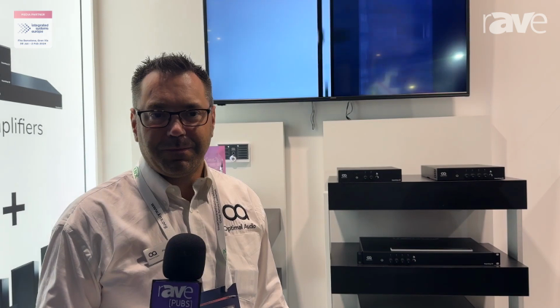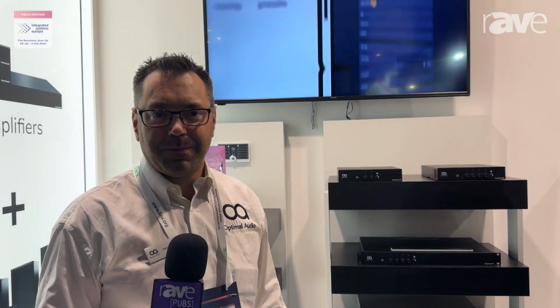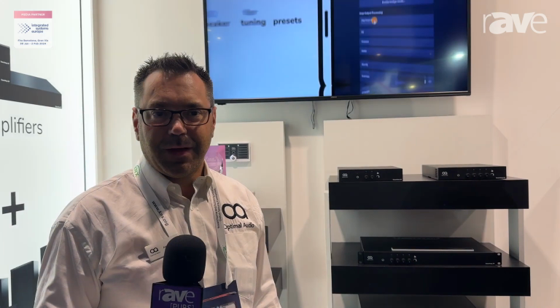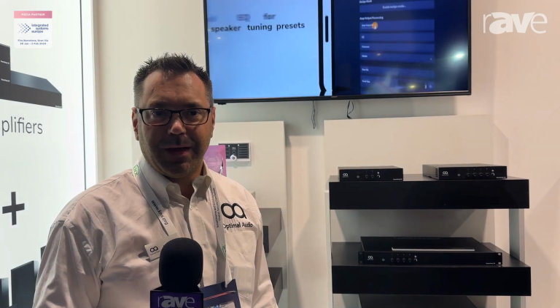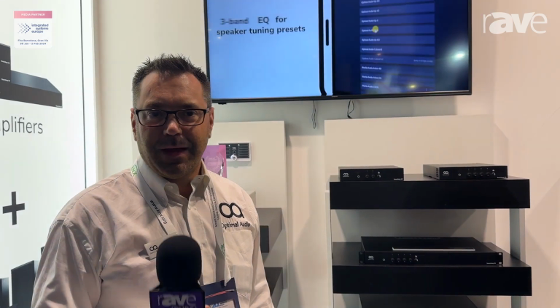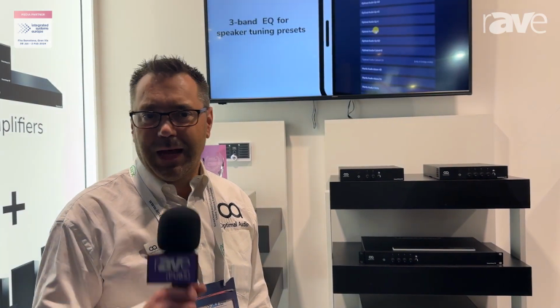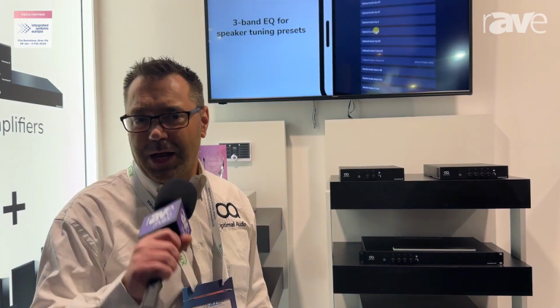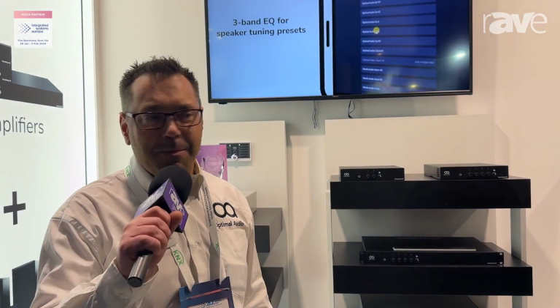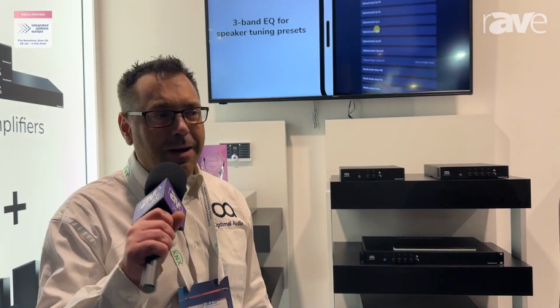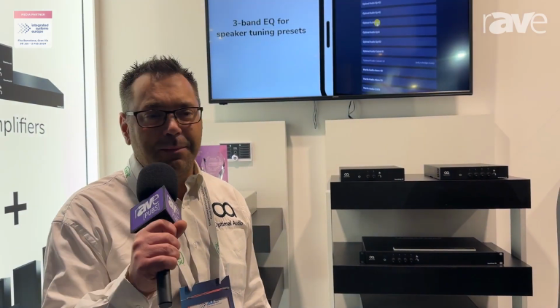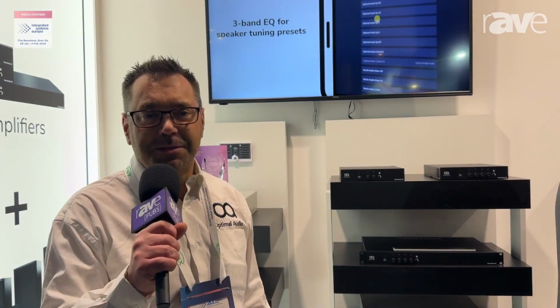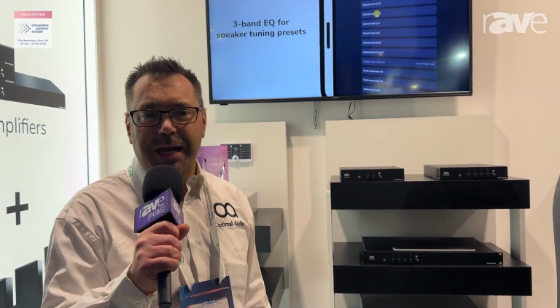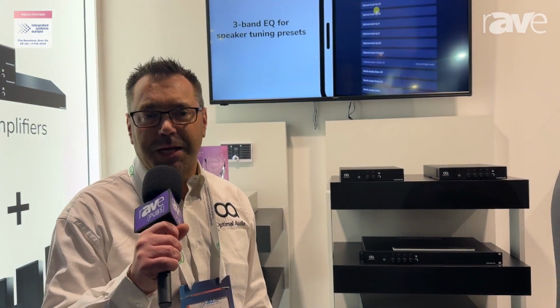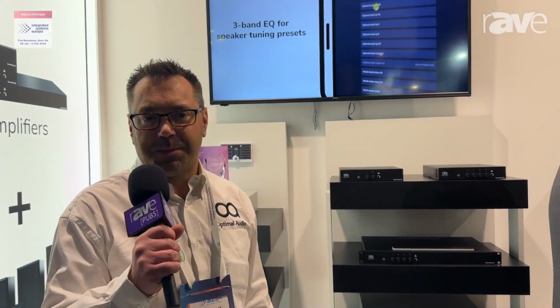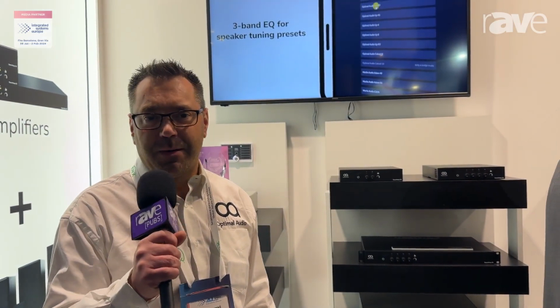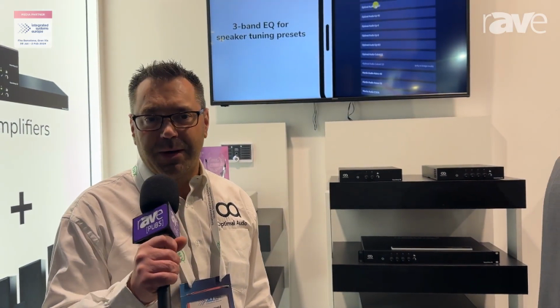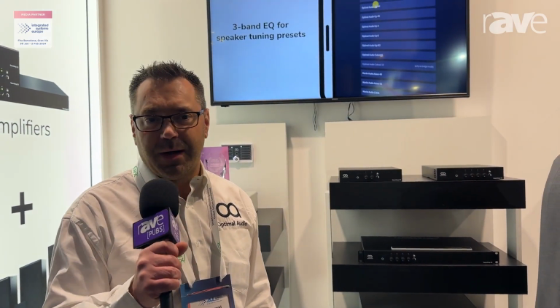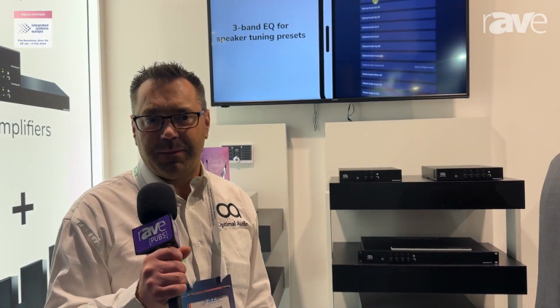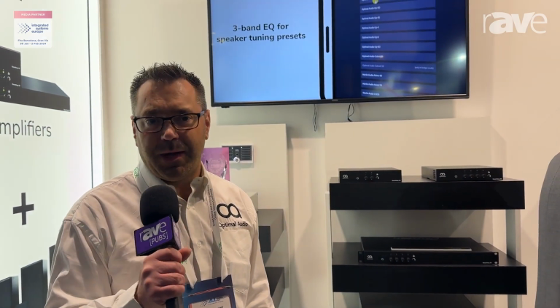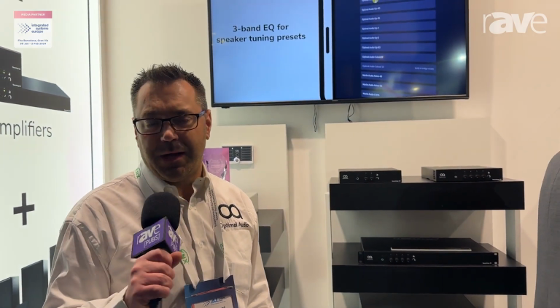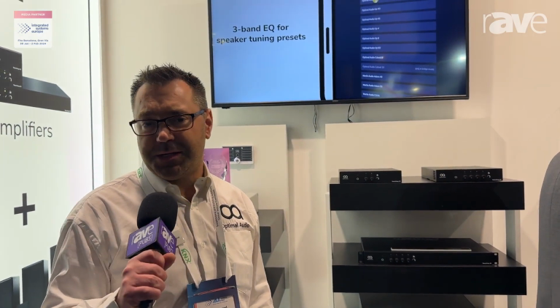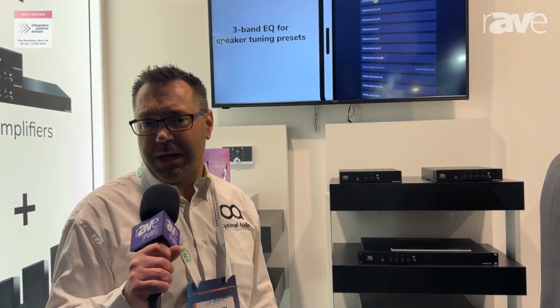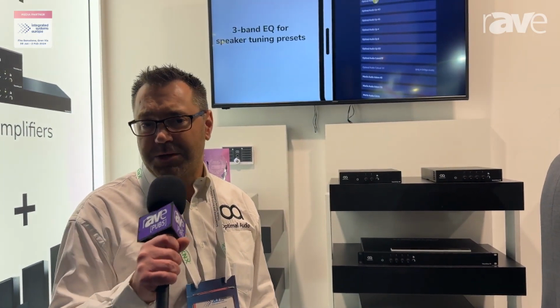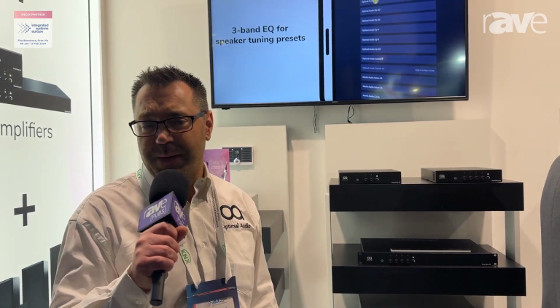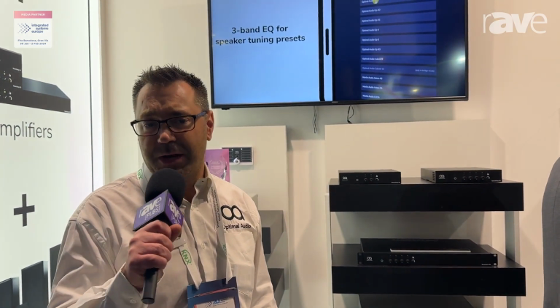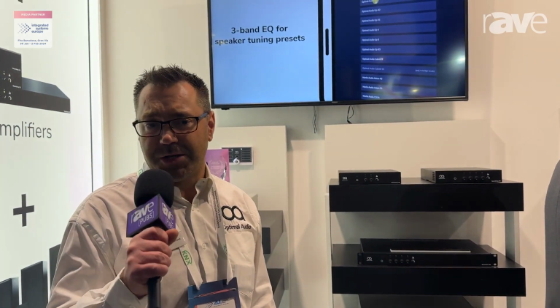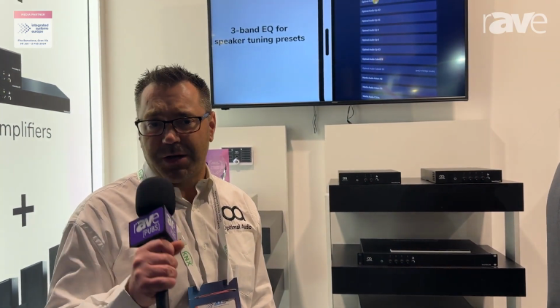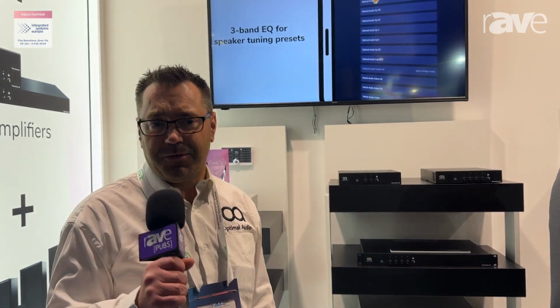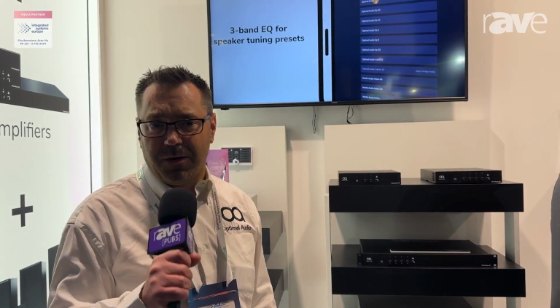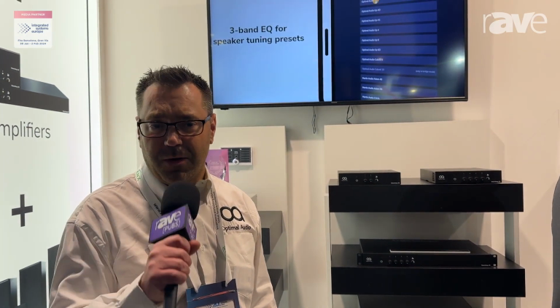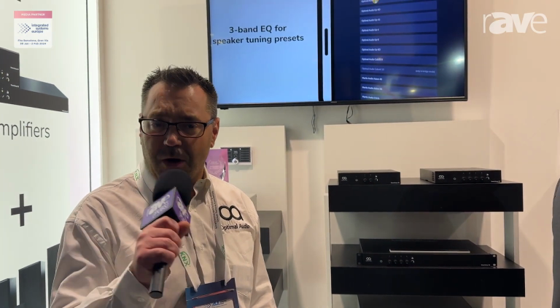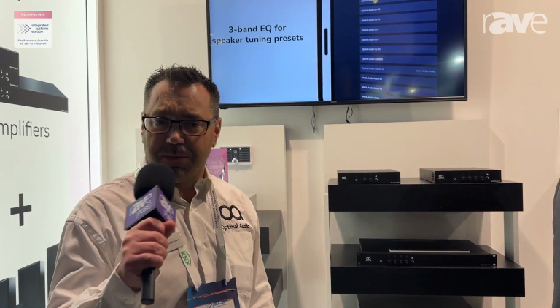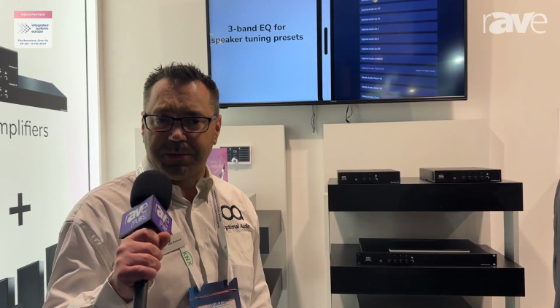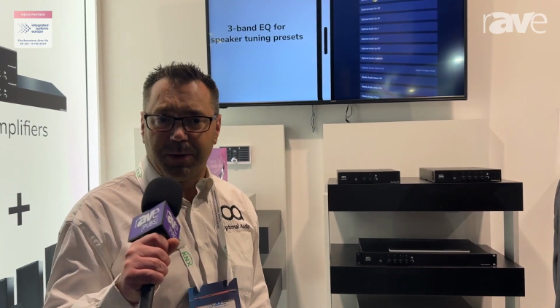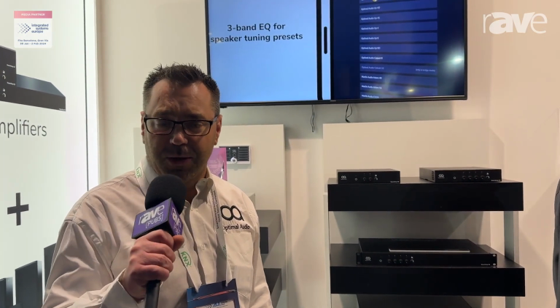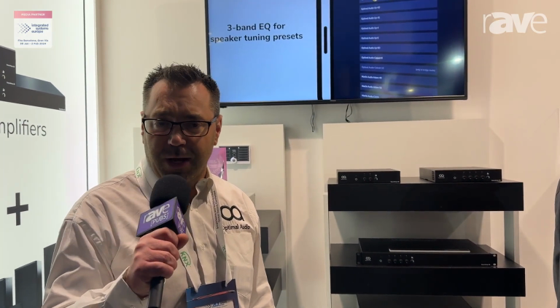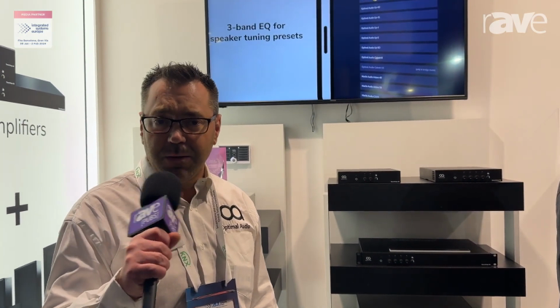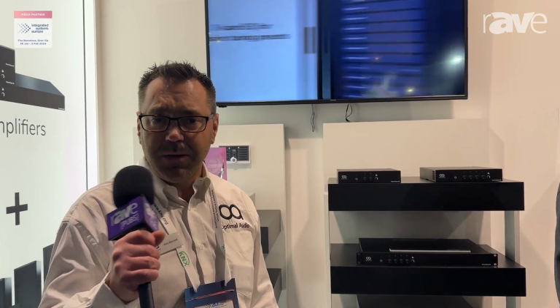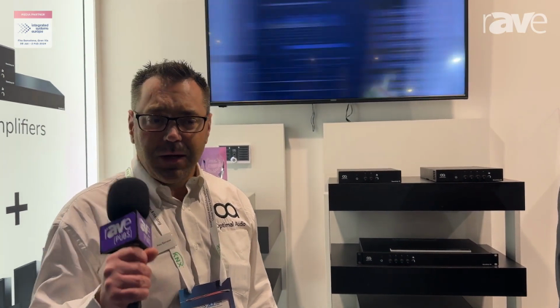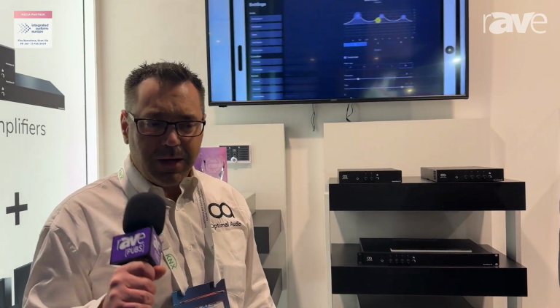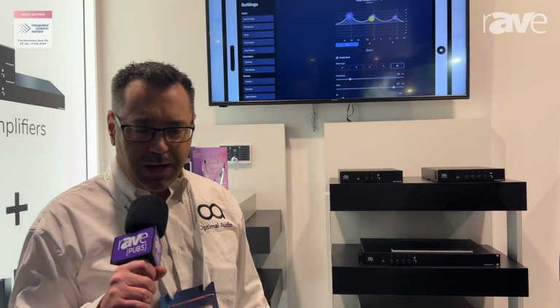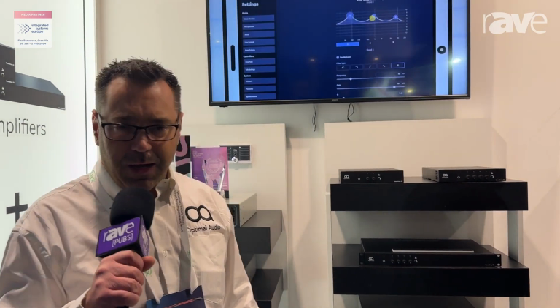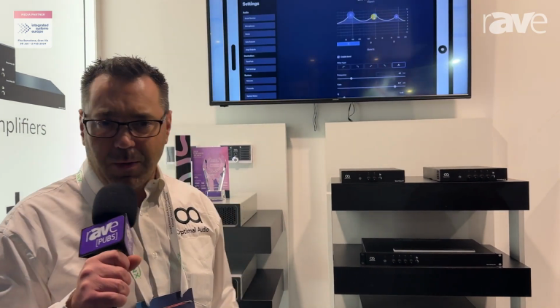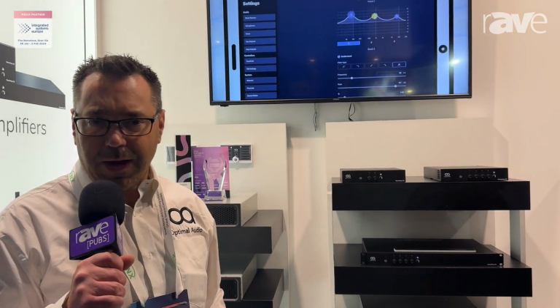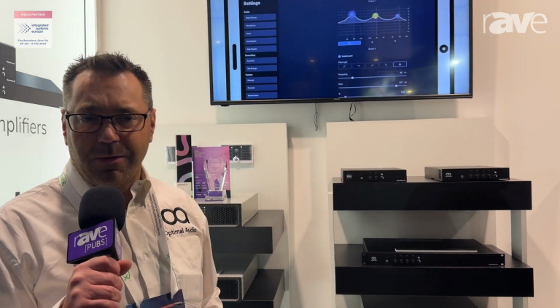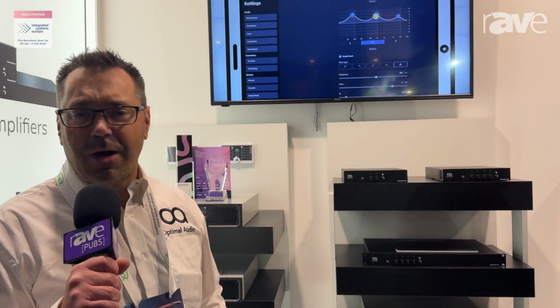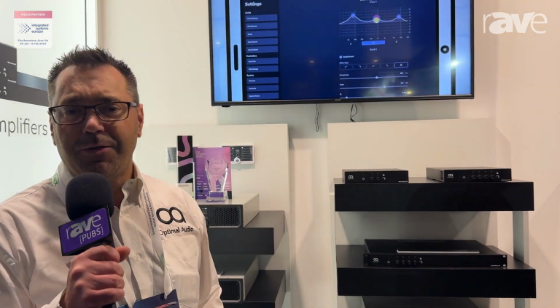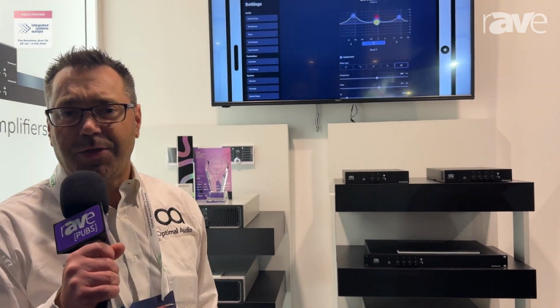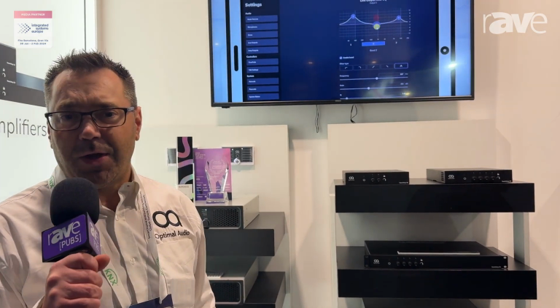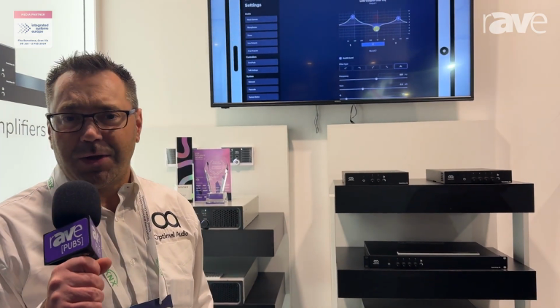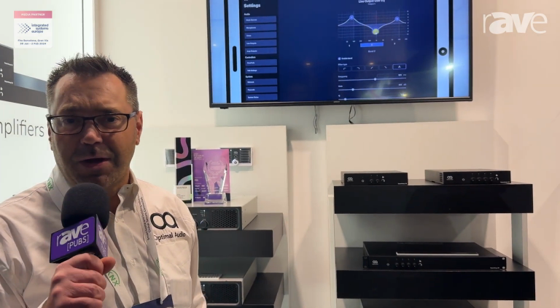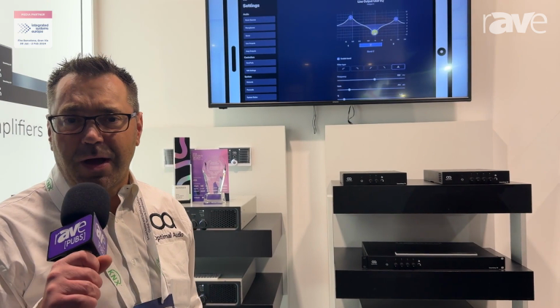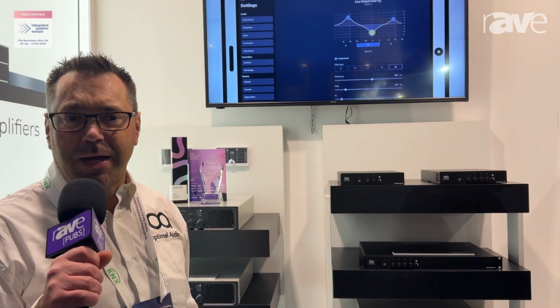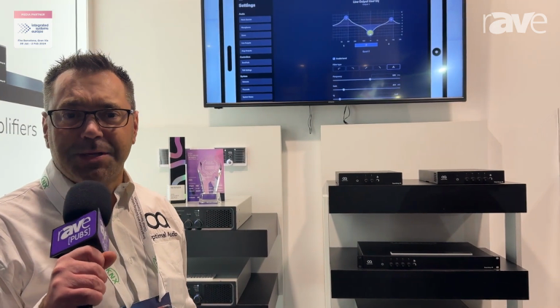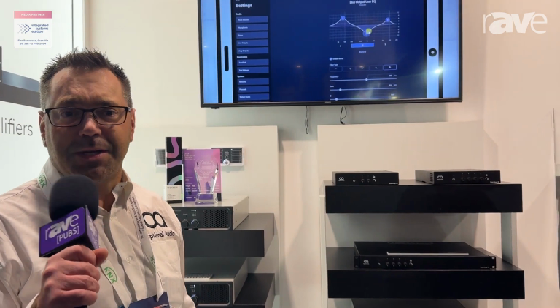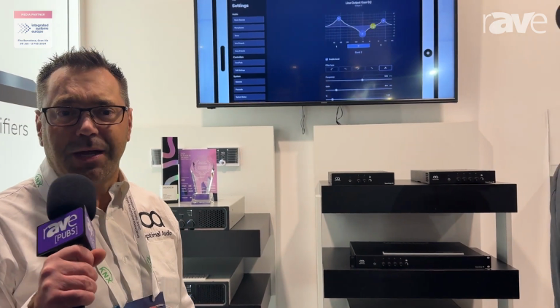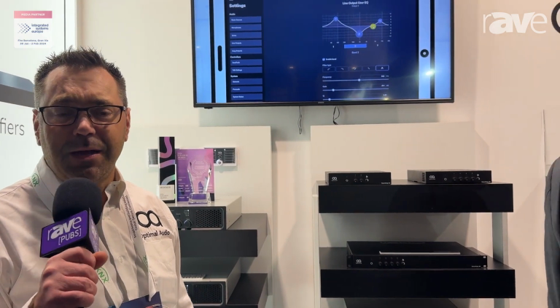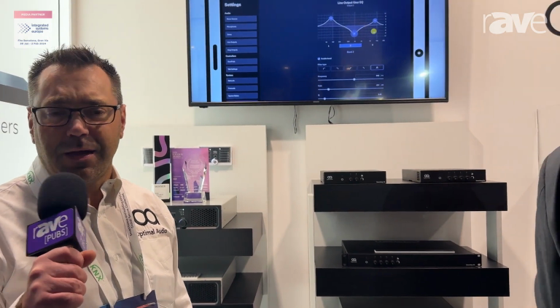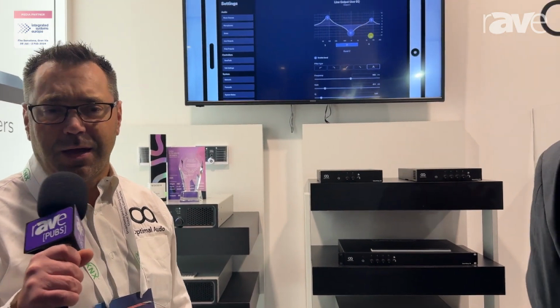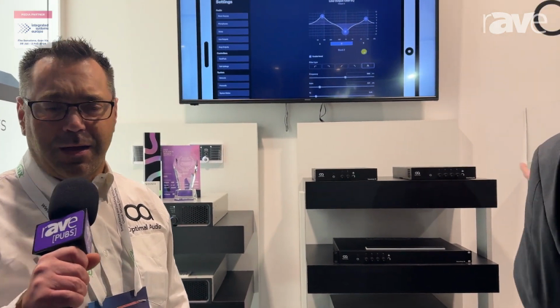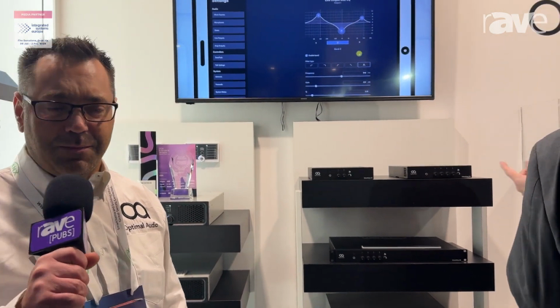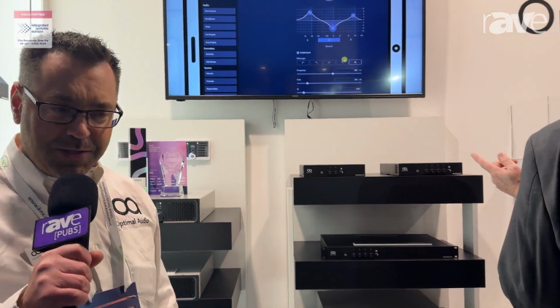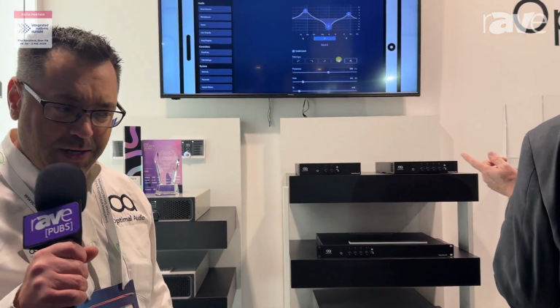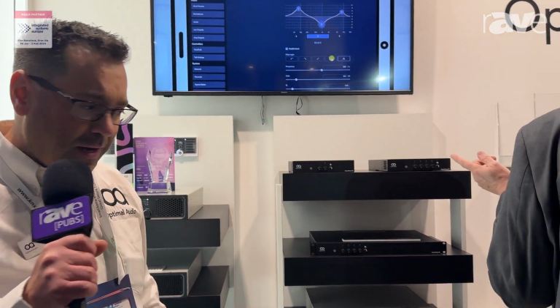Hello, my name is Alex Berend. I'm the Sales Manager for Optimal Audio. We're here at our third ISE this year.